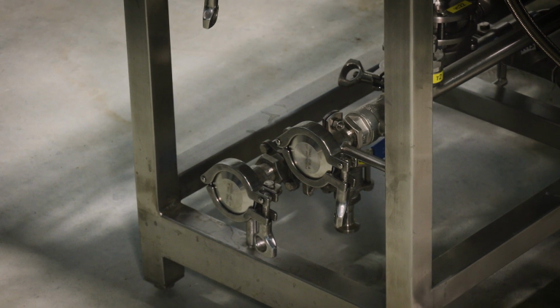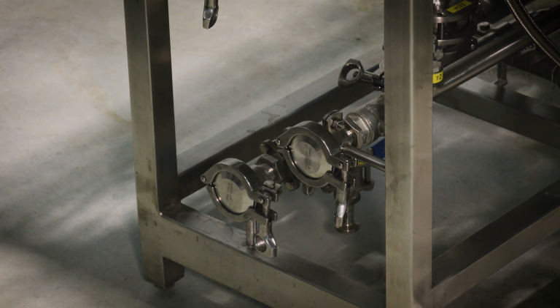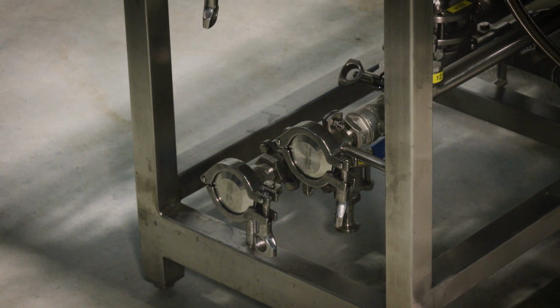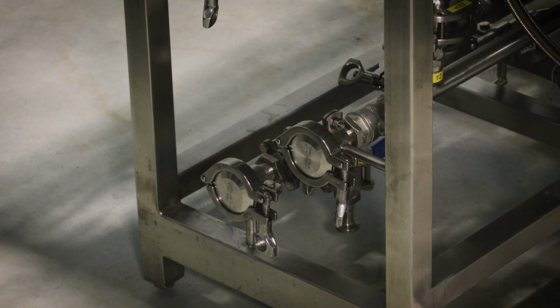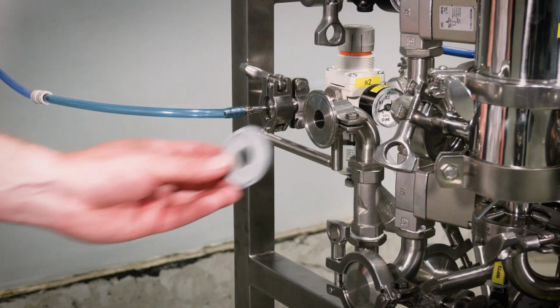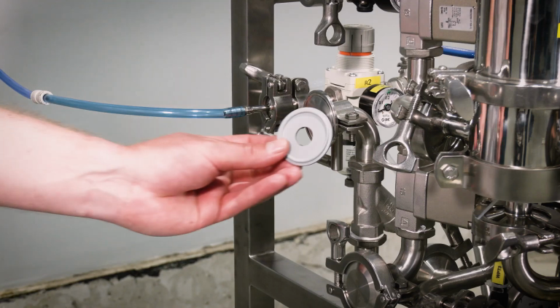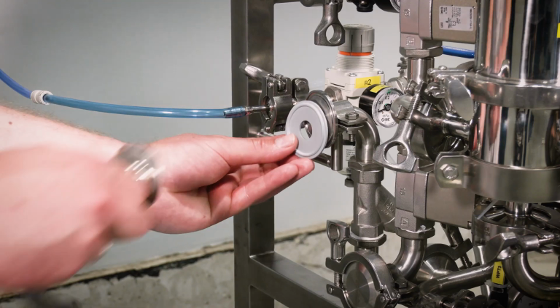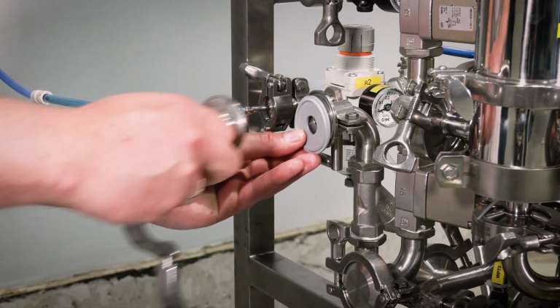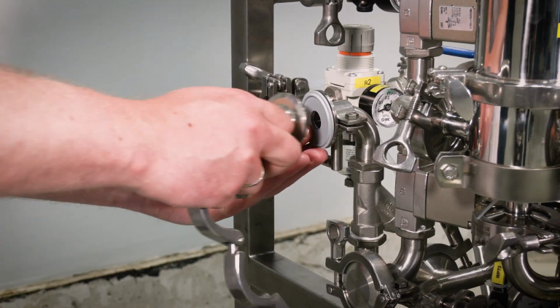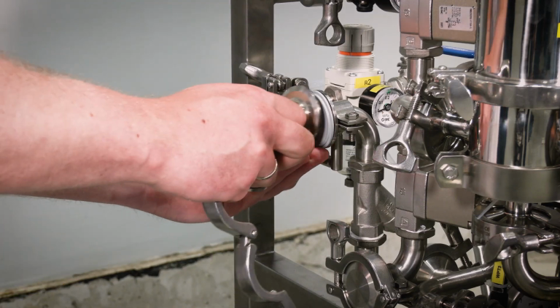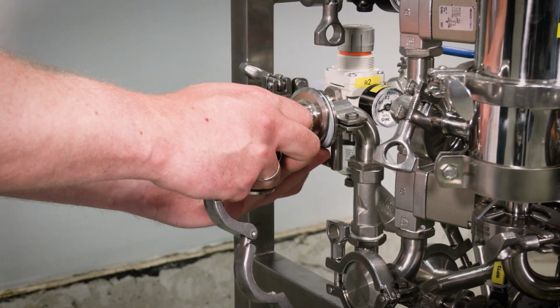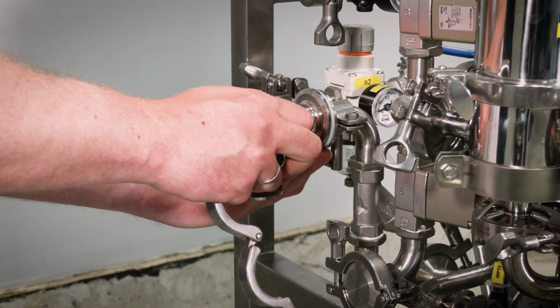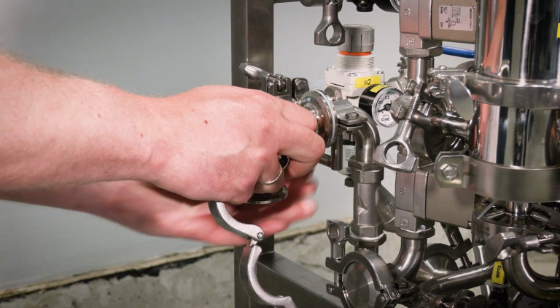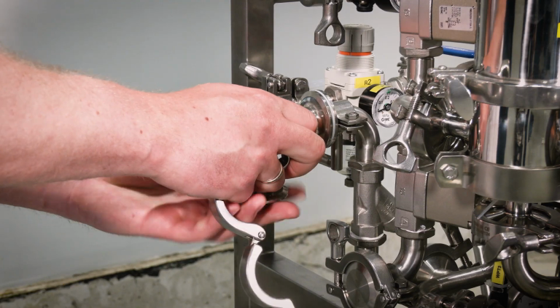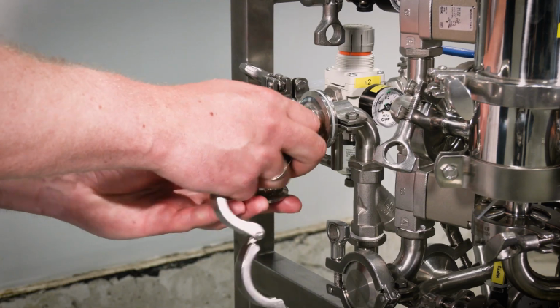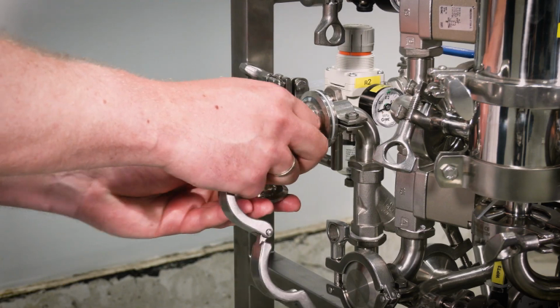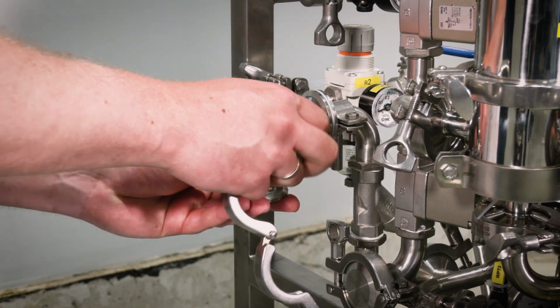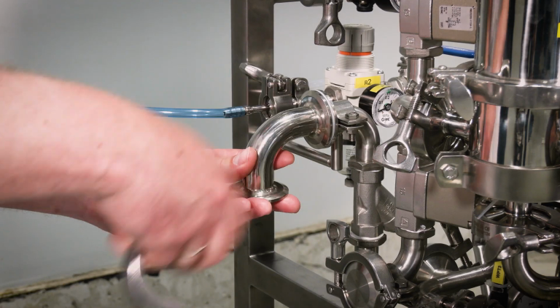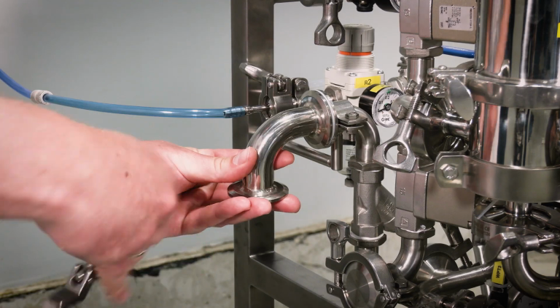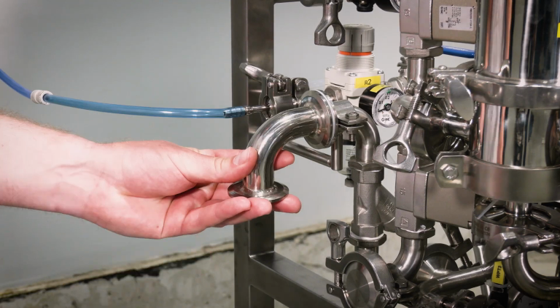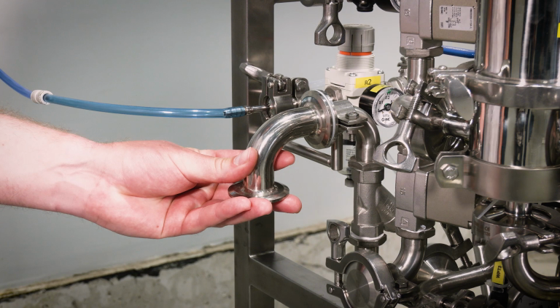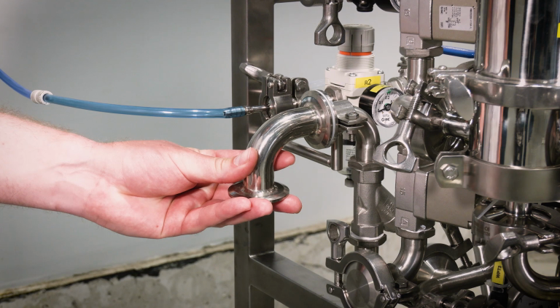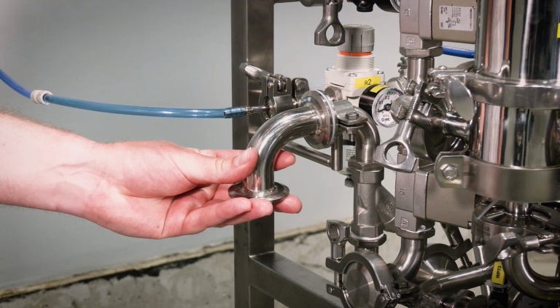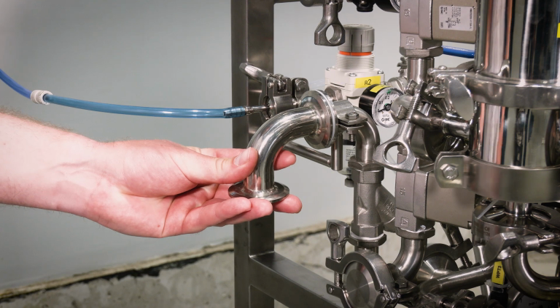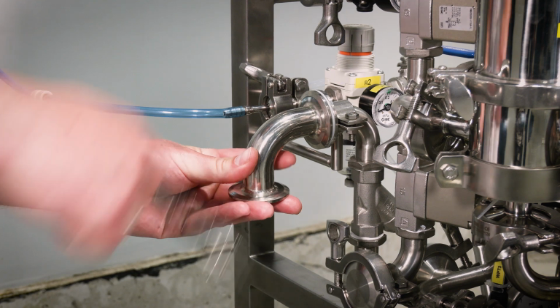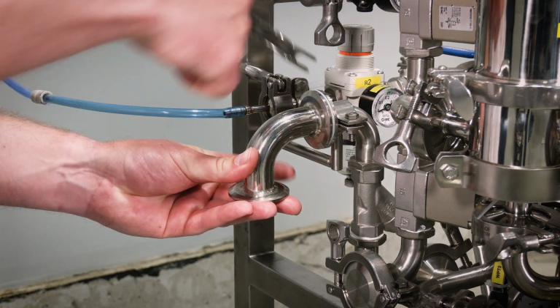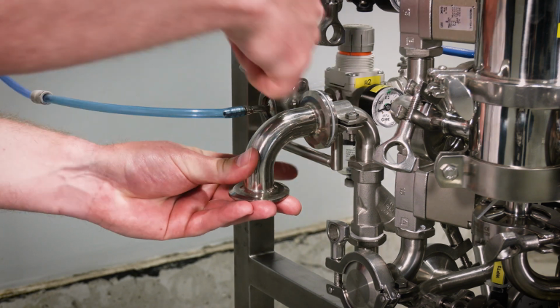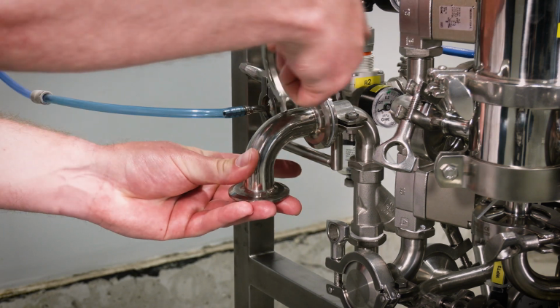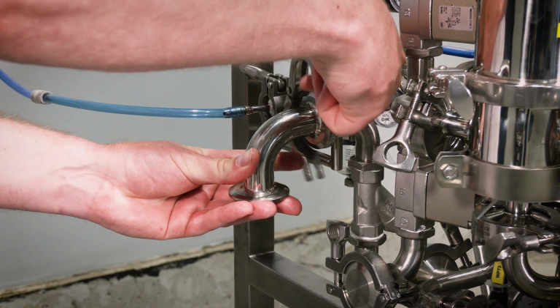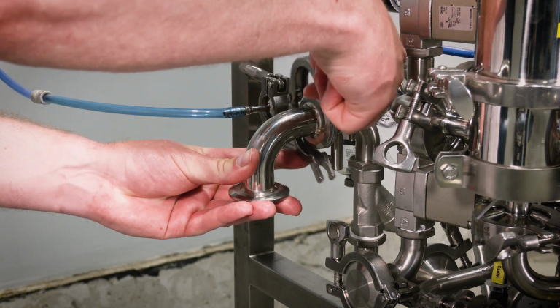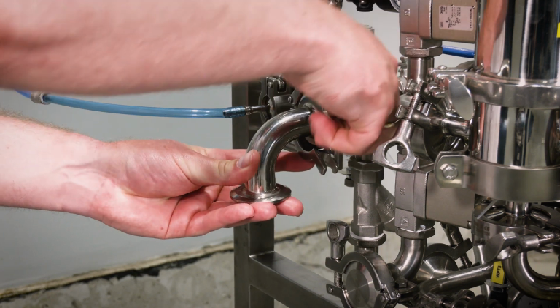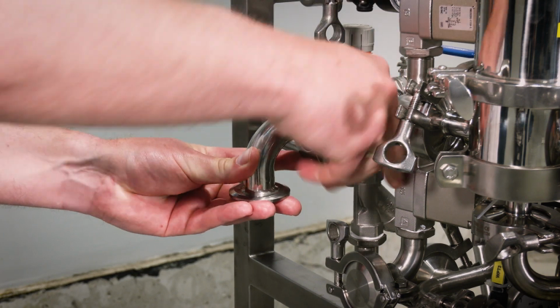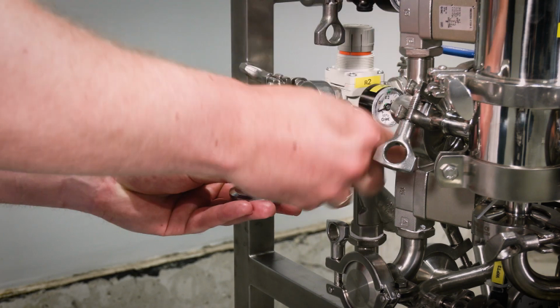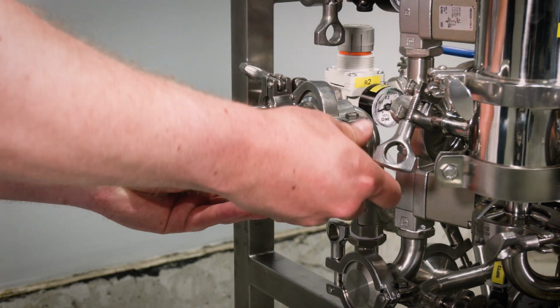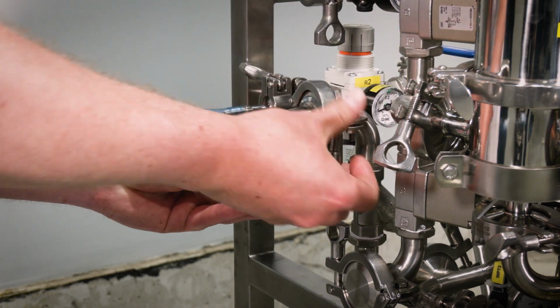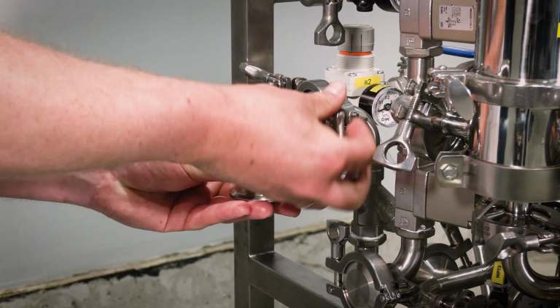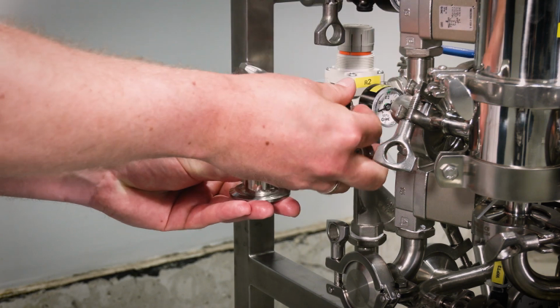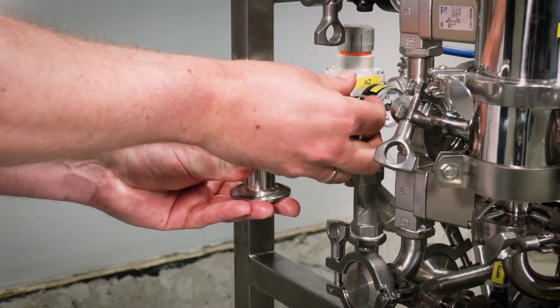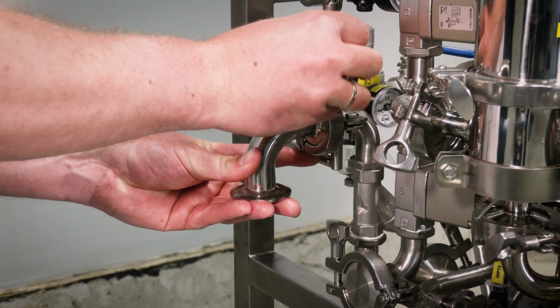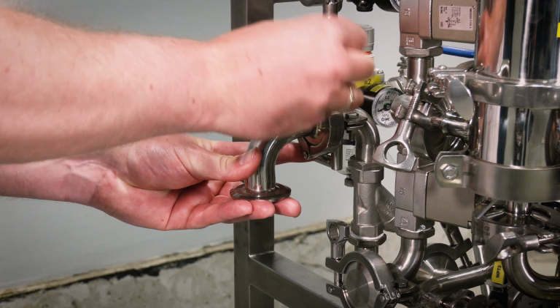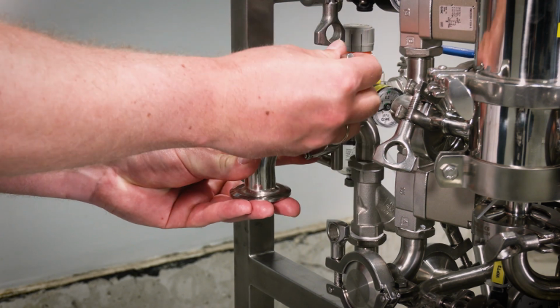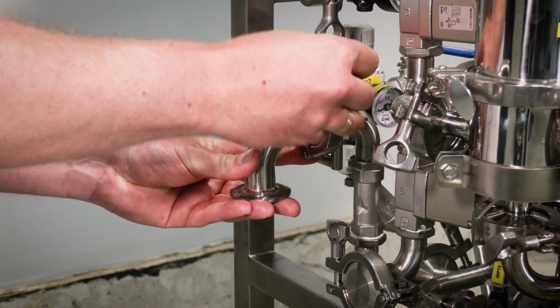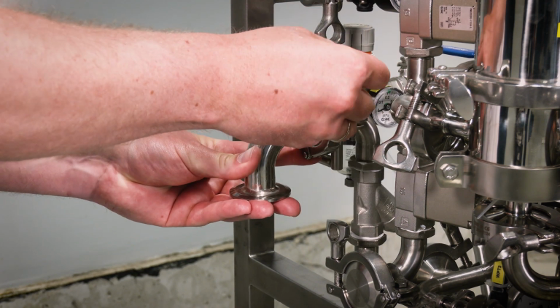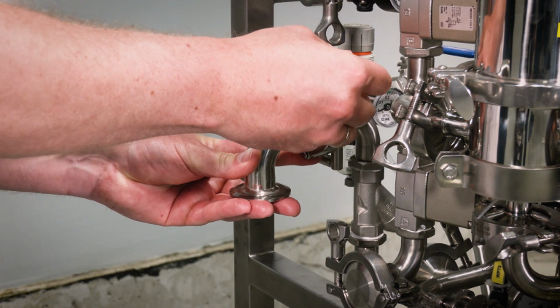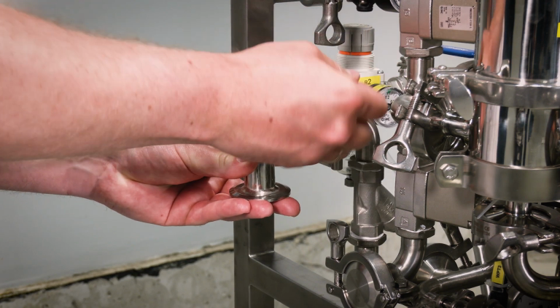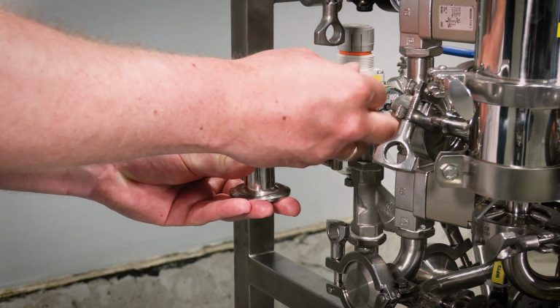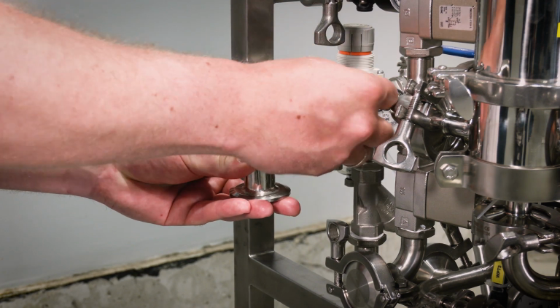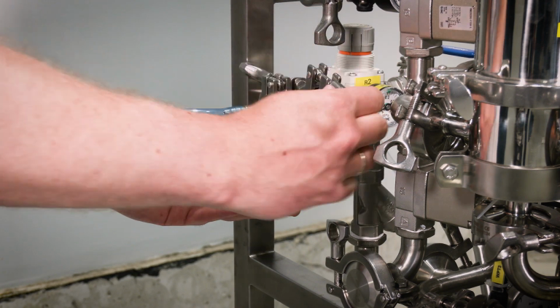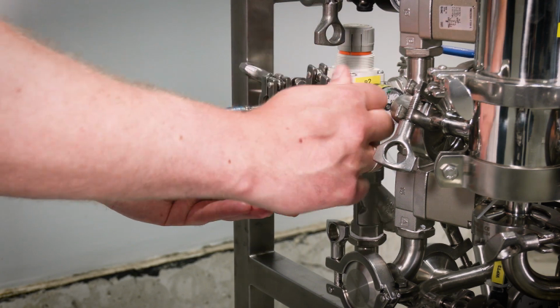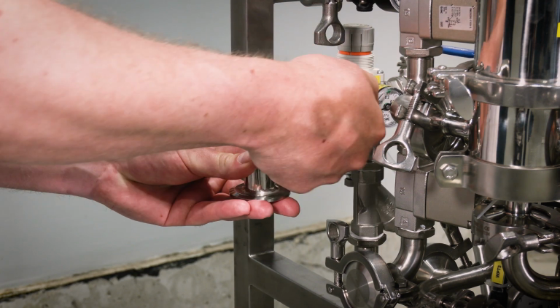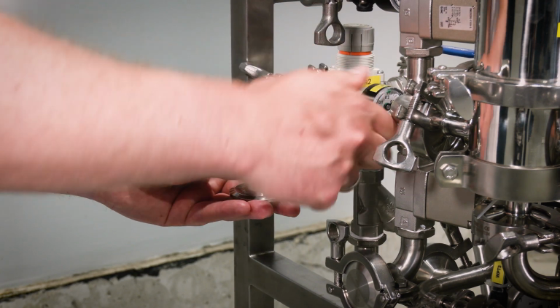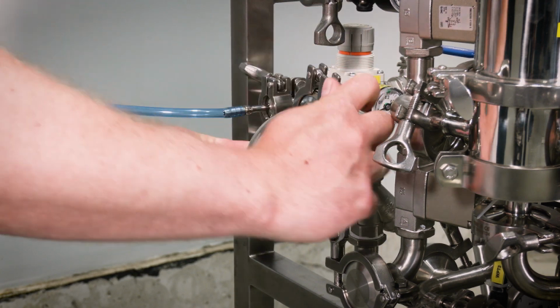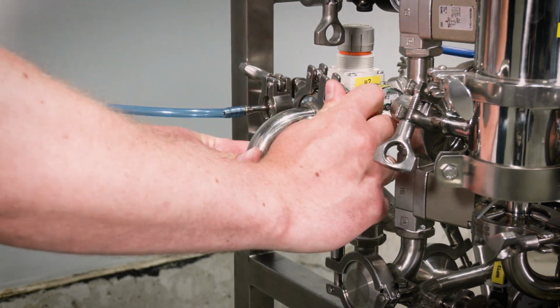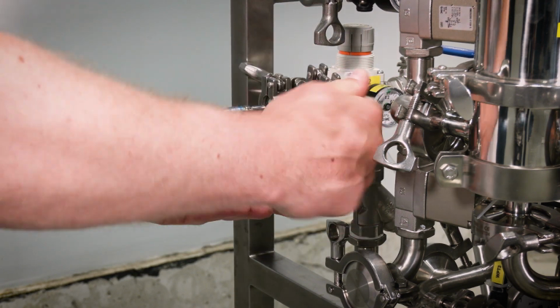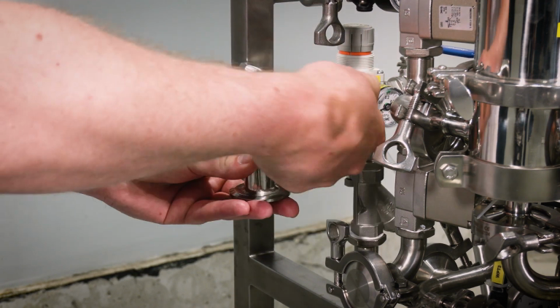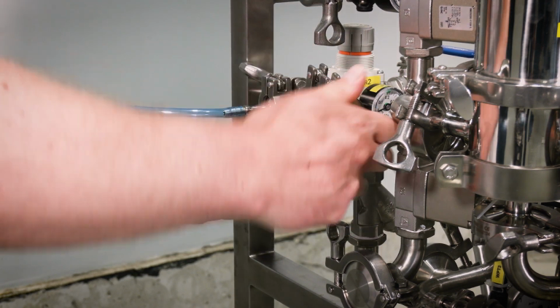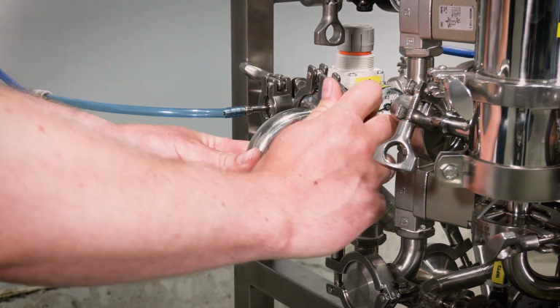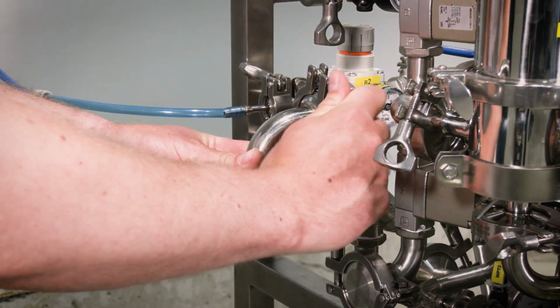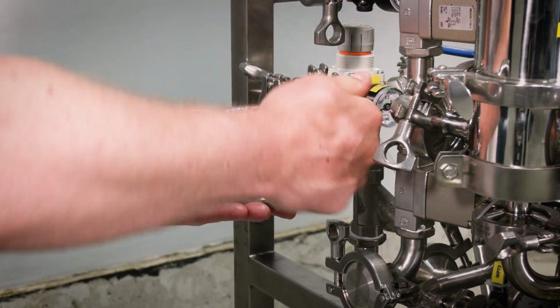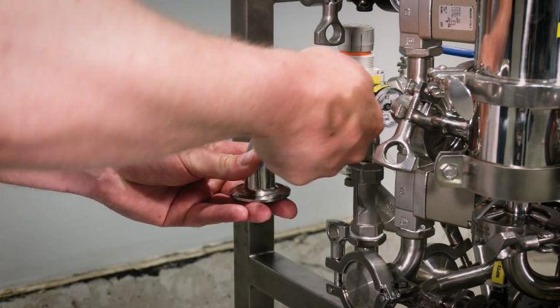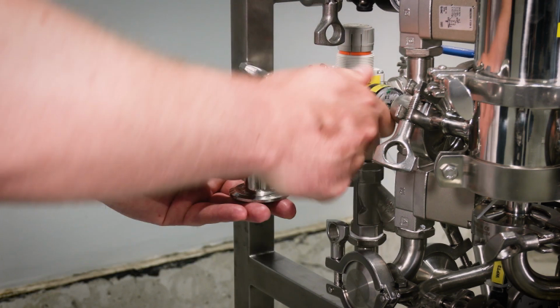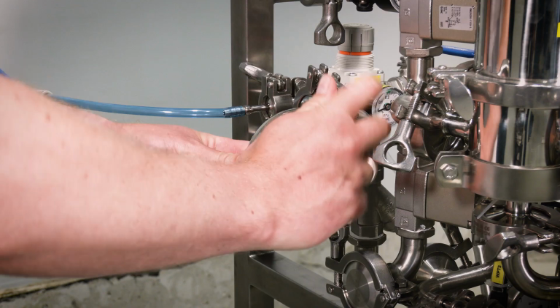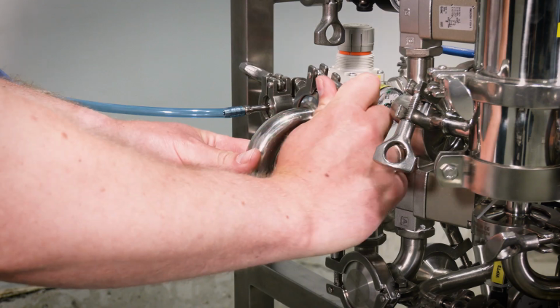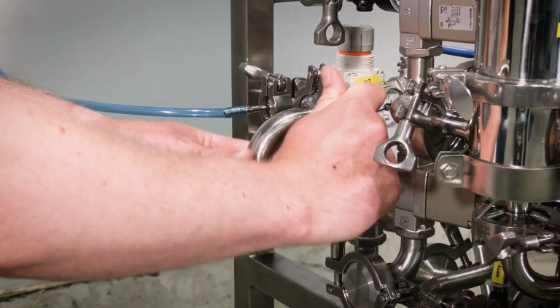Step 3. Connect the steam input to the technological skid and ensure appropriate connection.